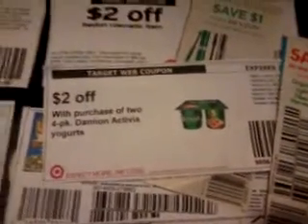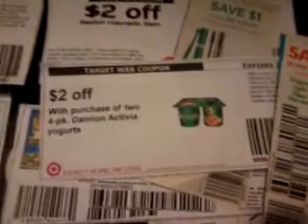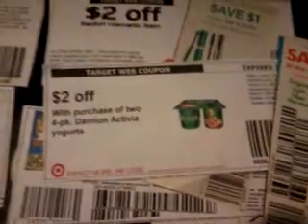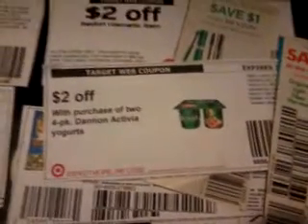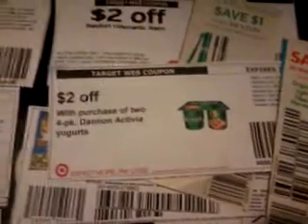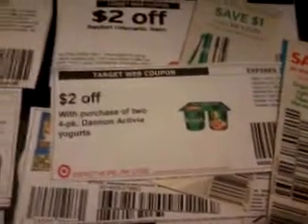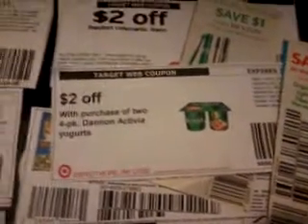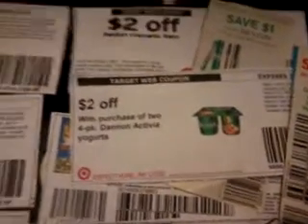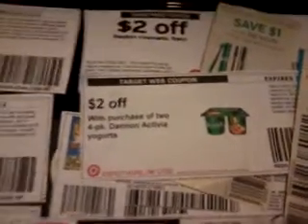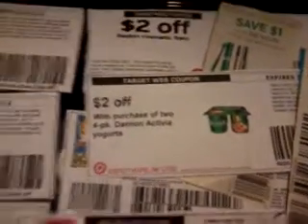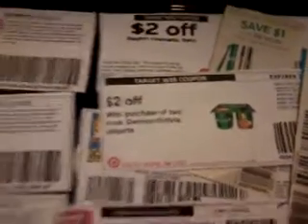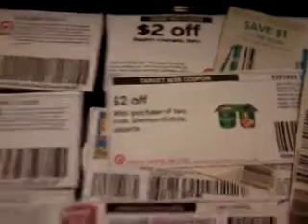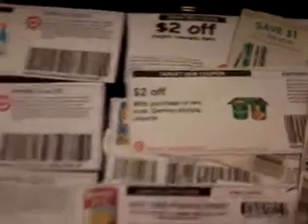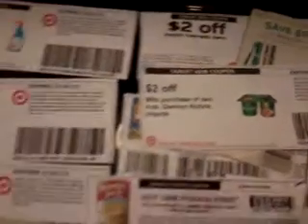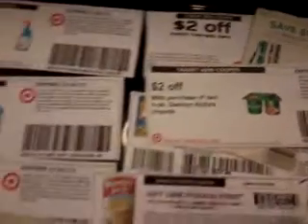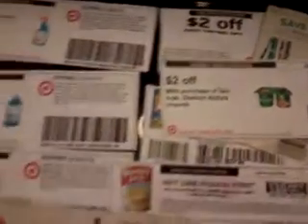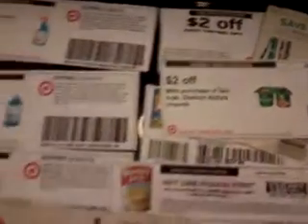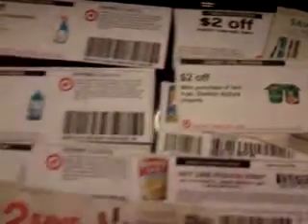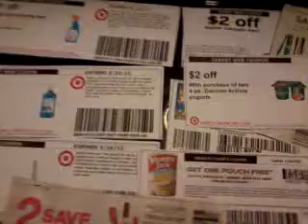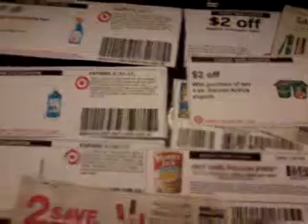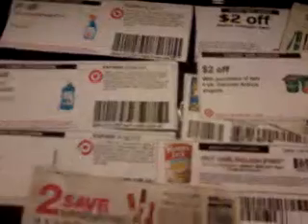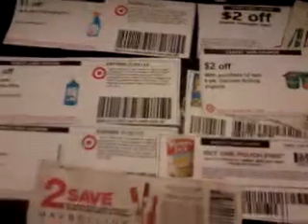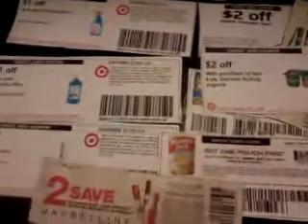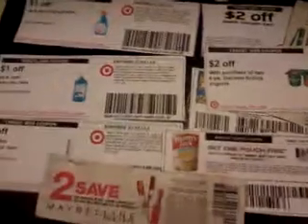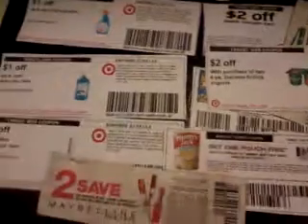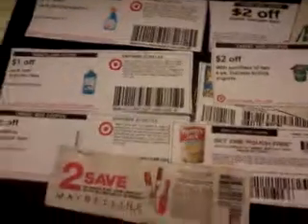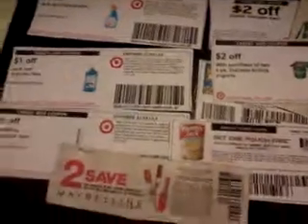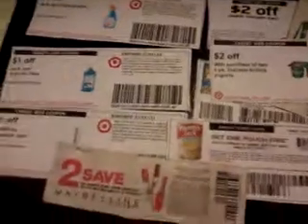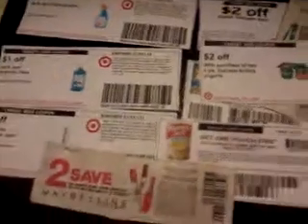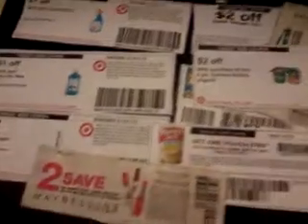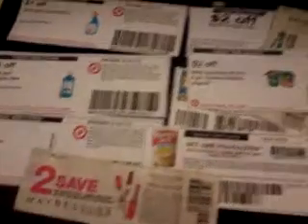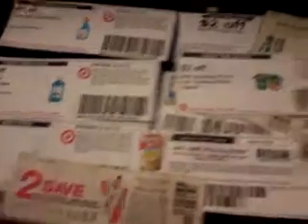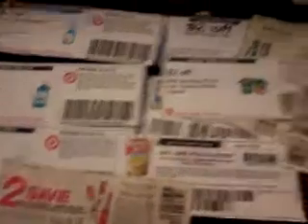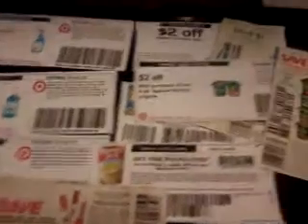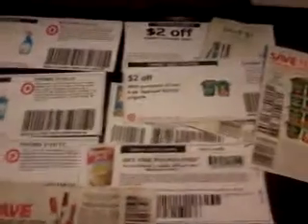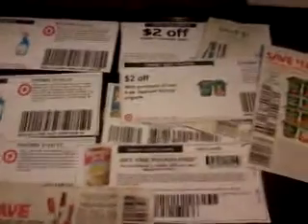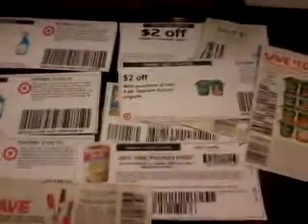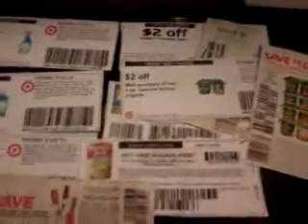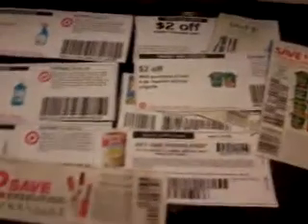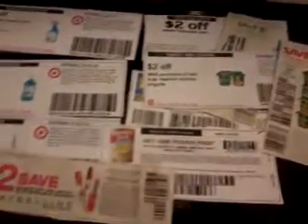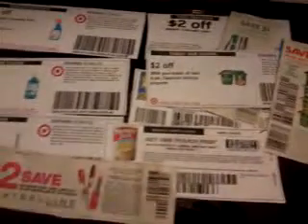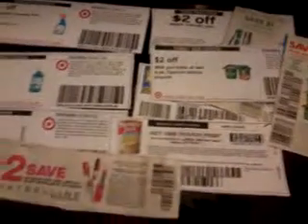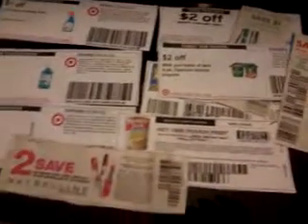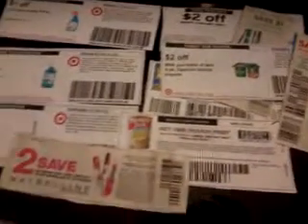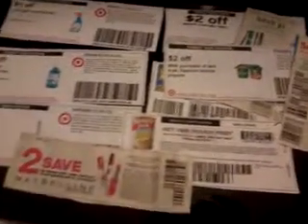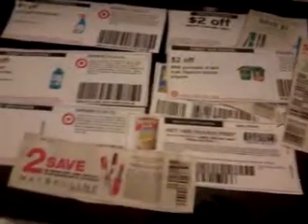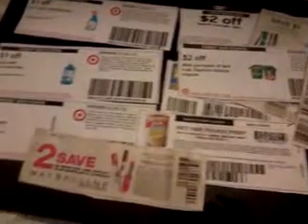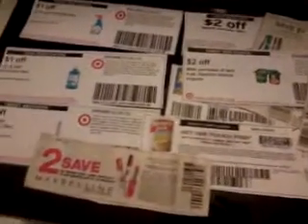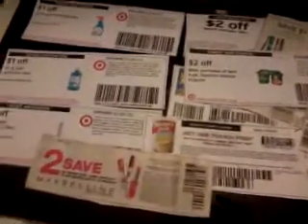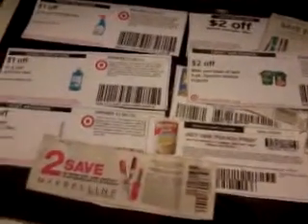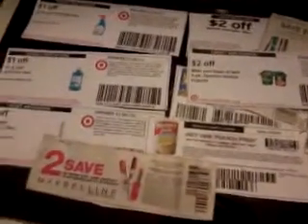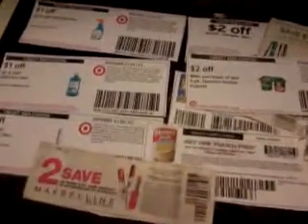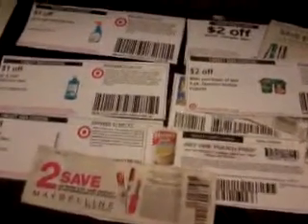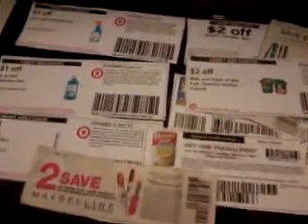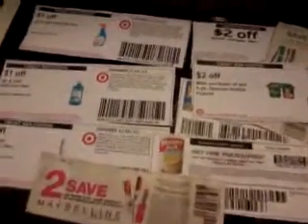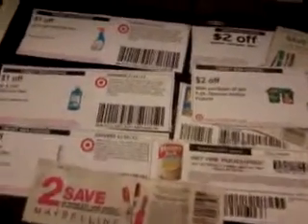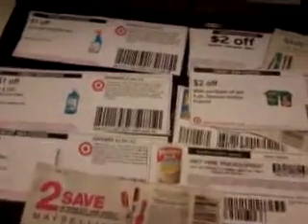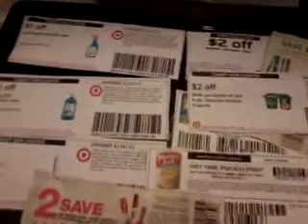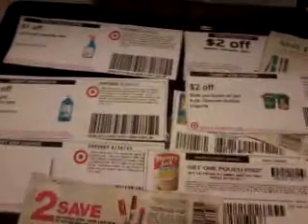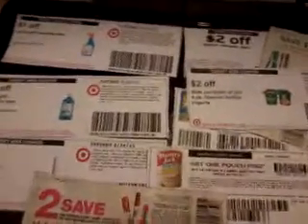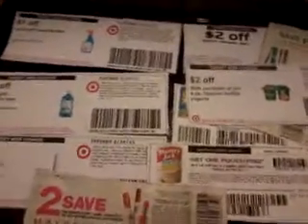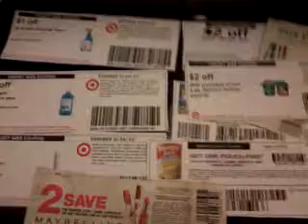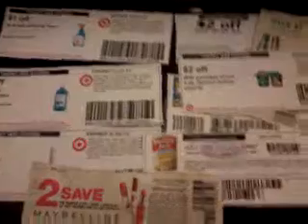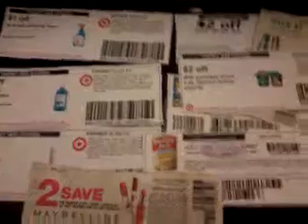So if you plan on going to Target, these are the coupons you want to print out now and take advantage of. Thanks guys for watching, bye!